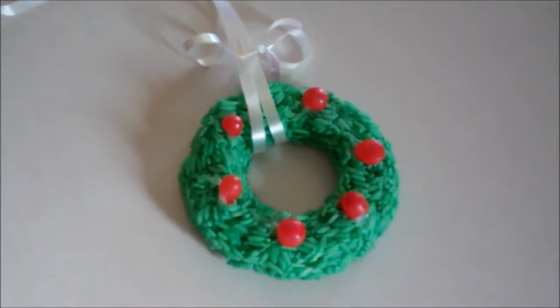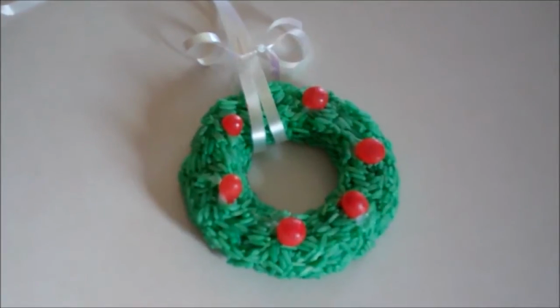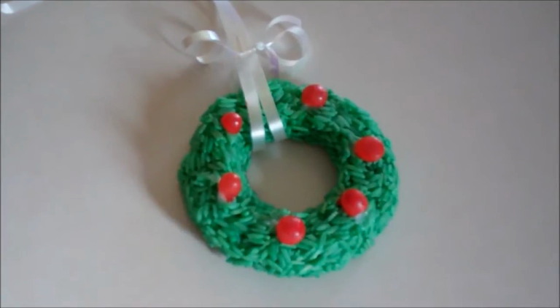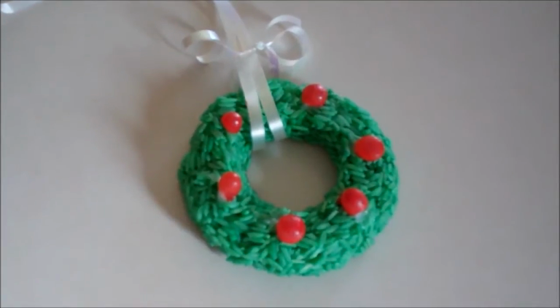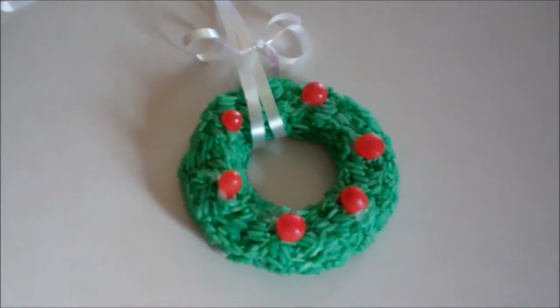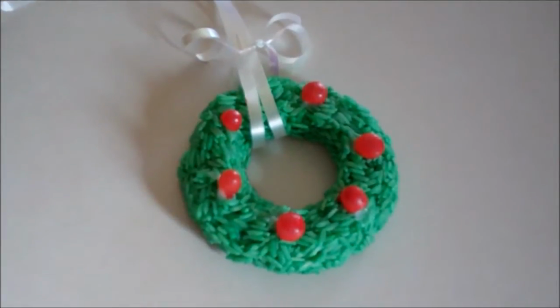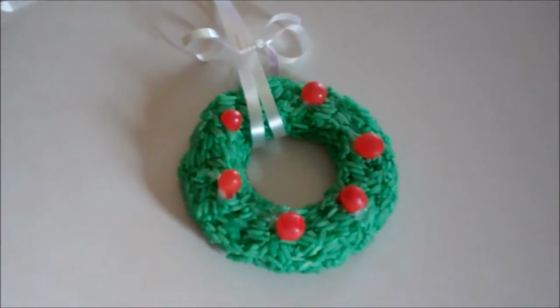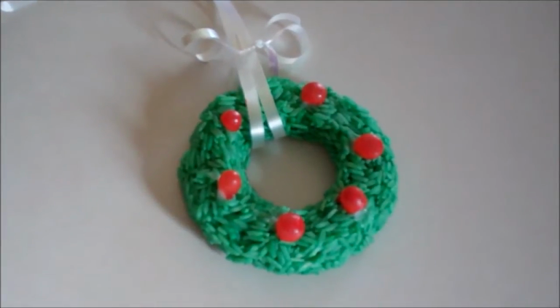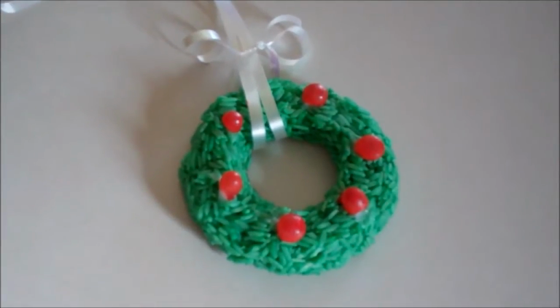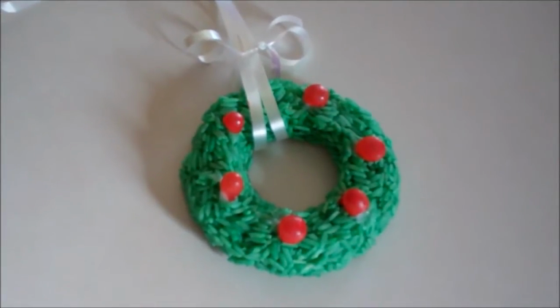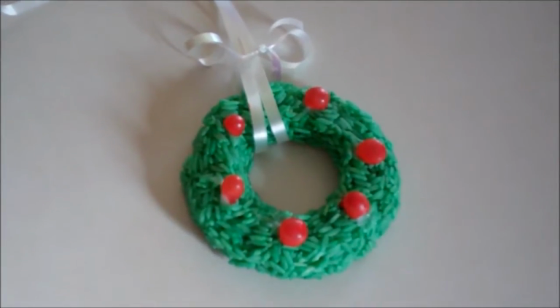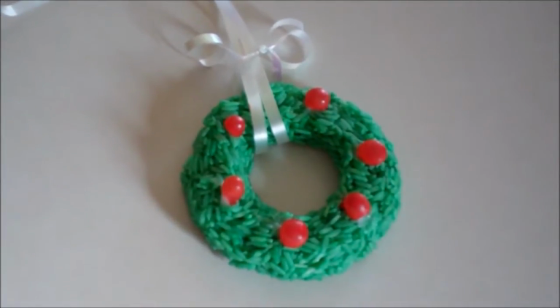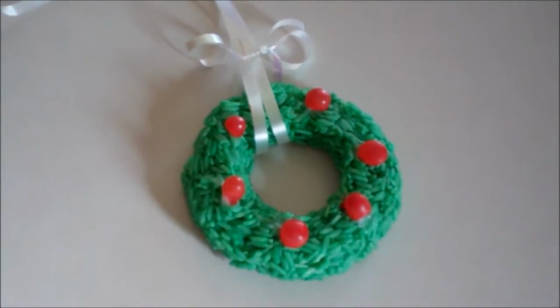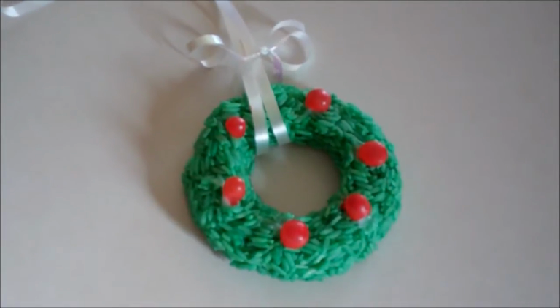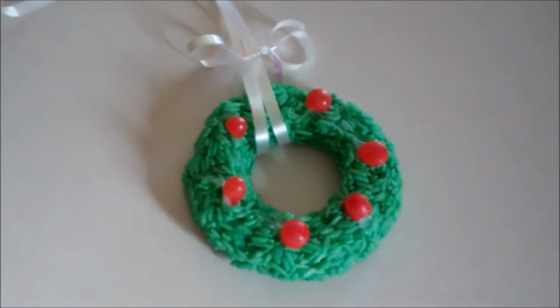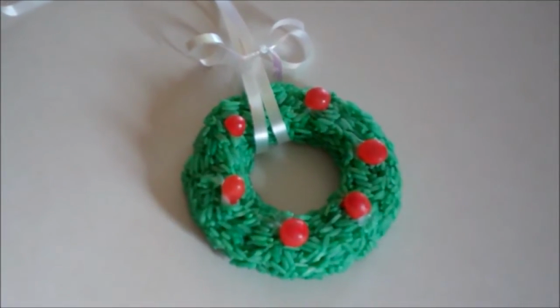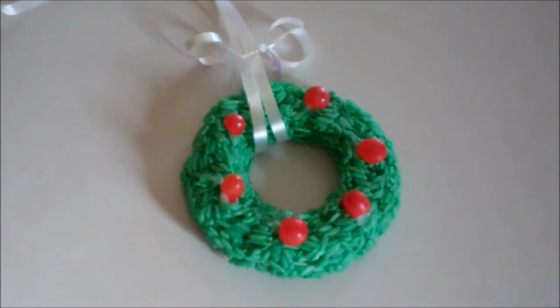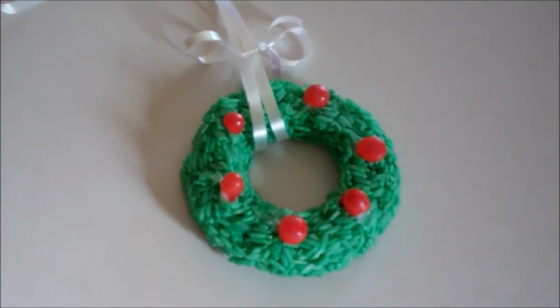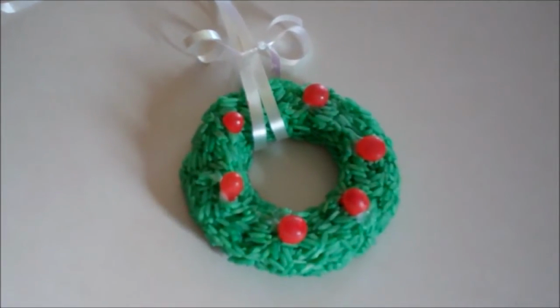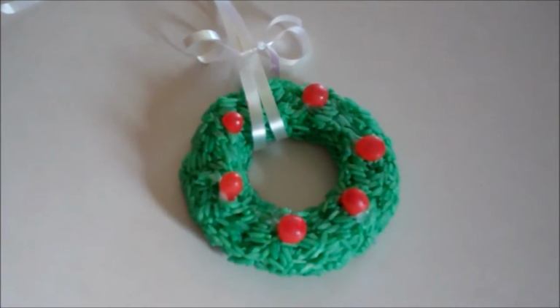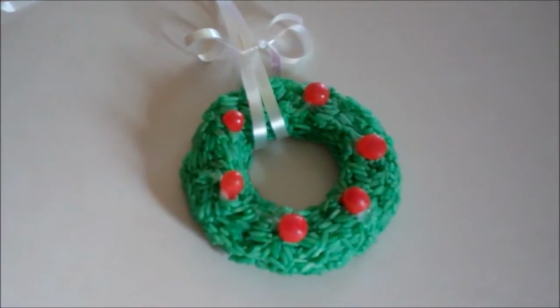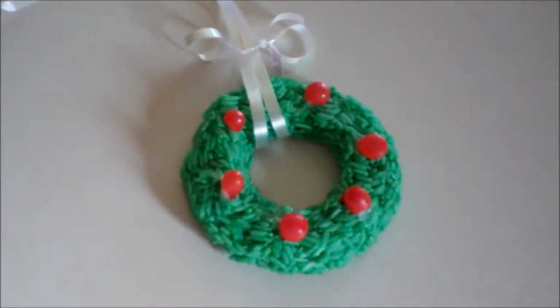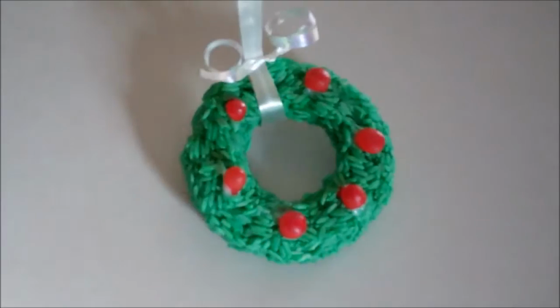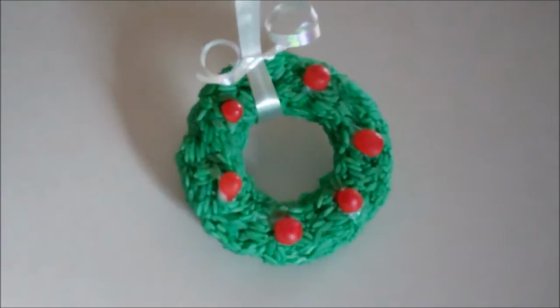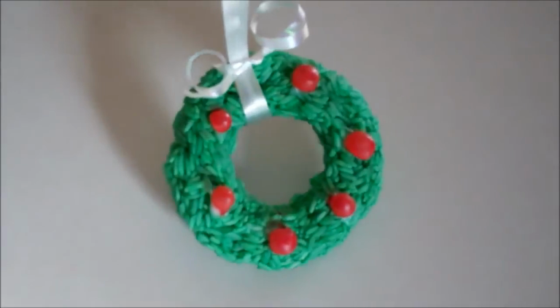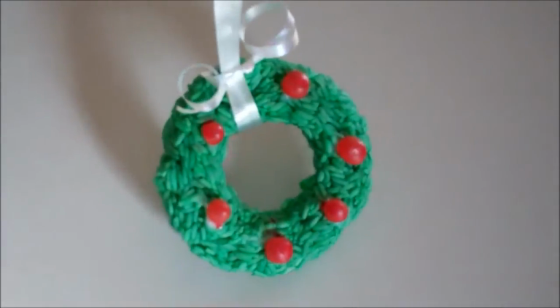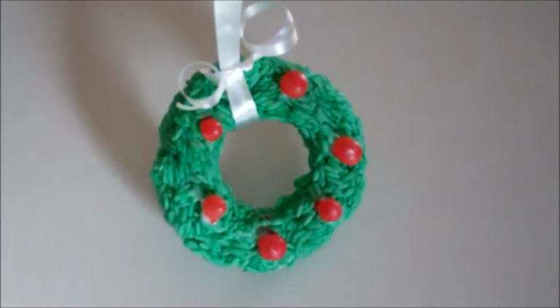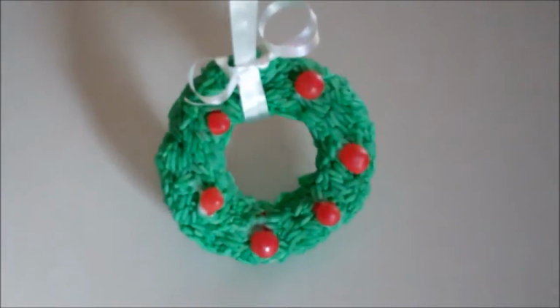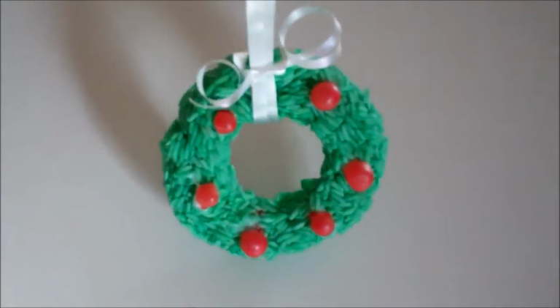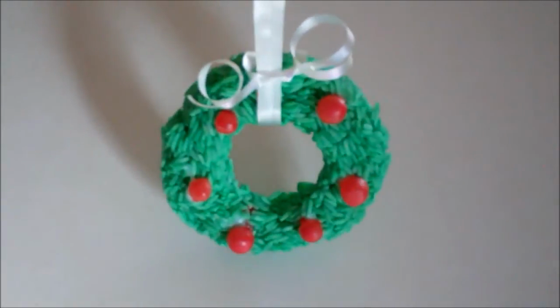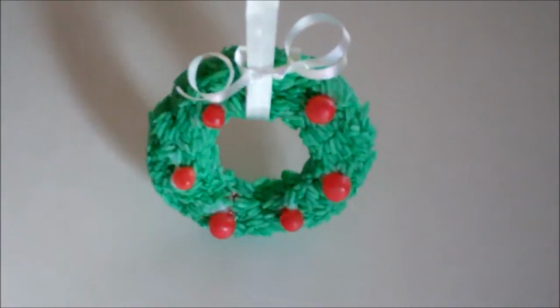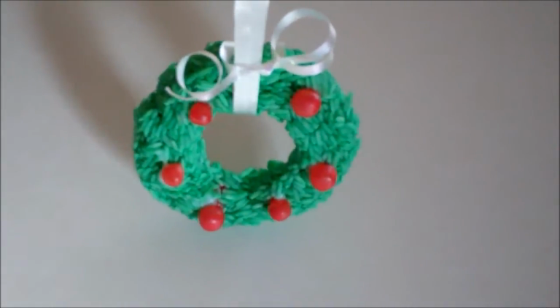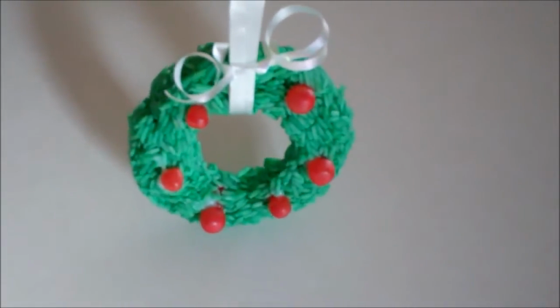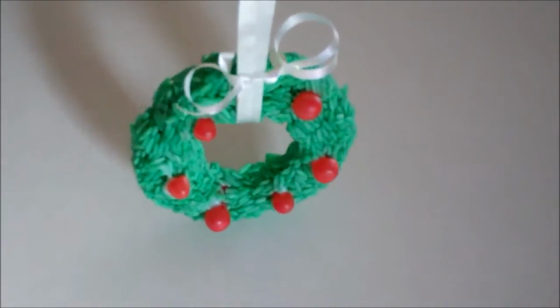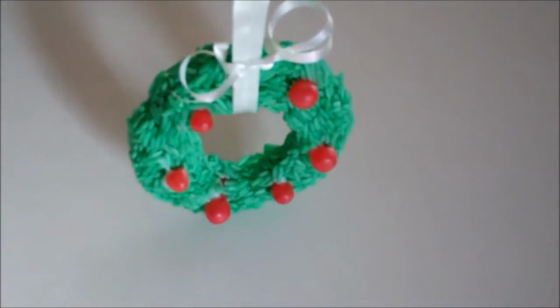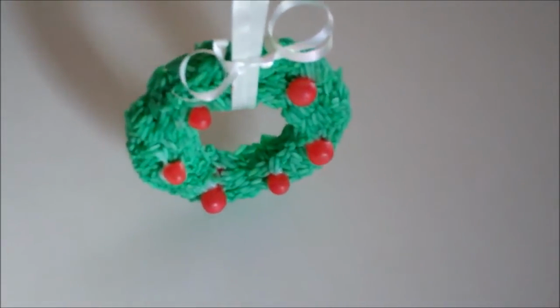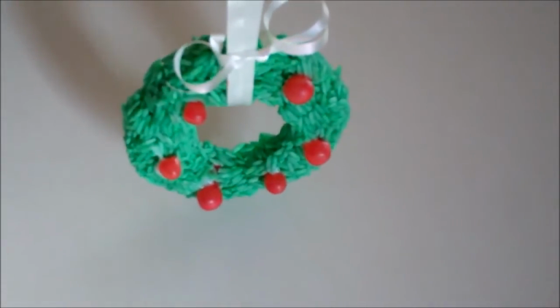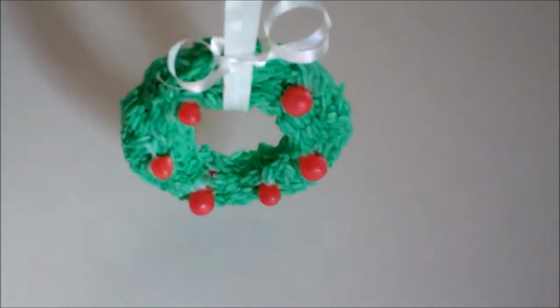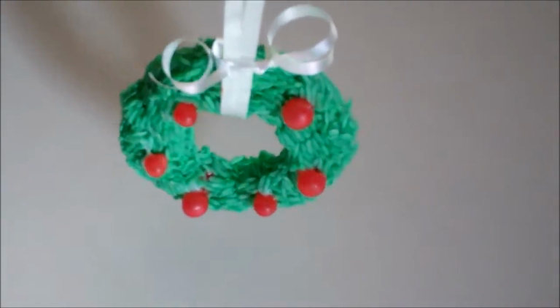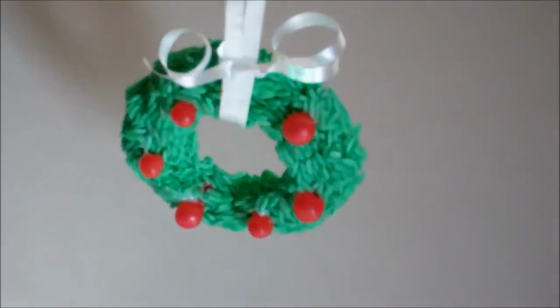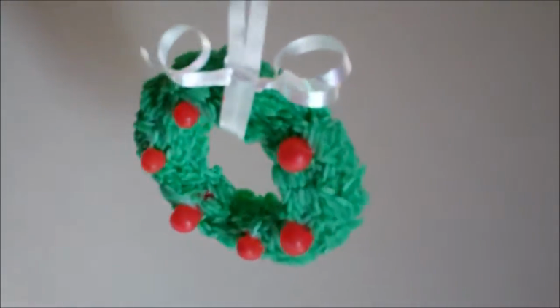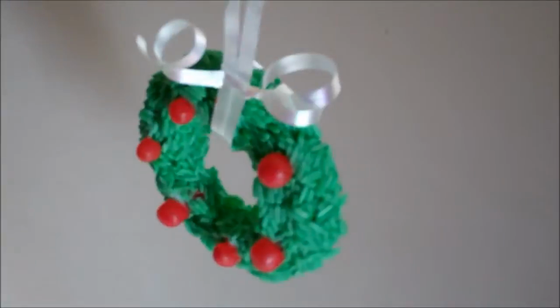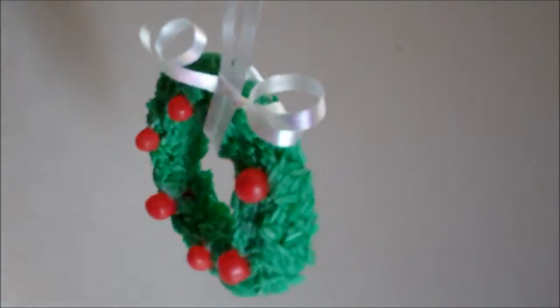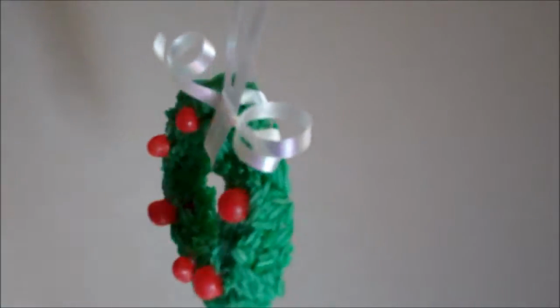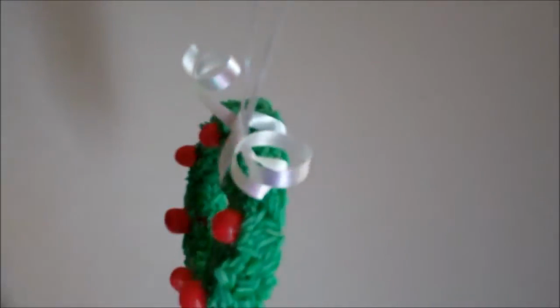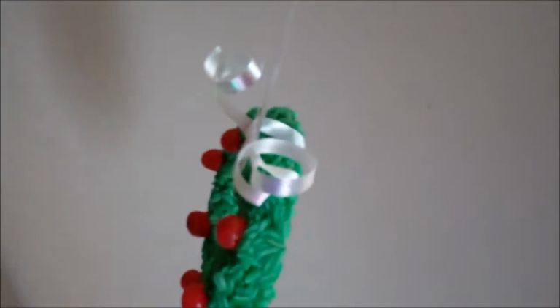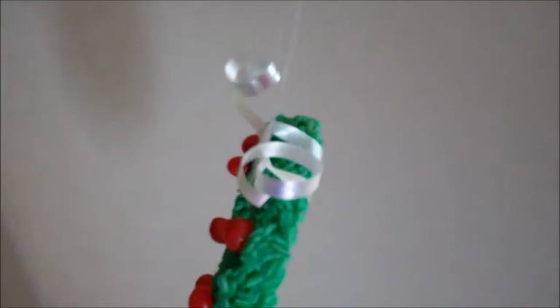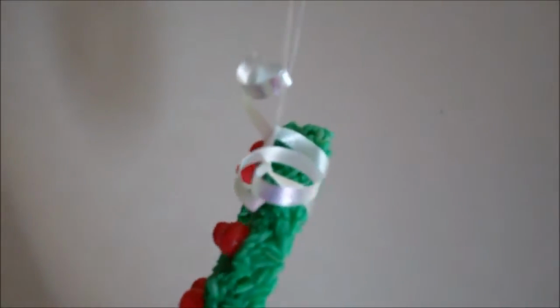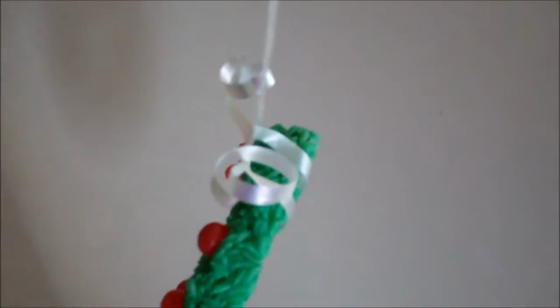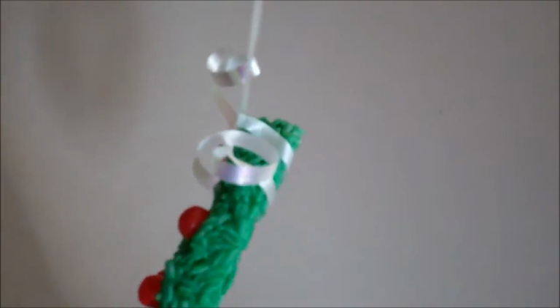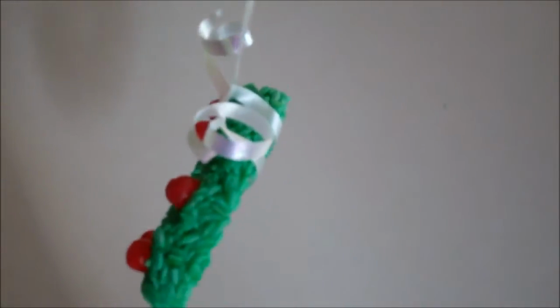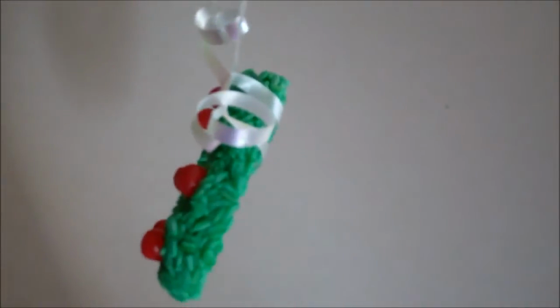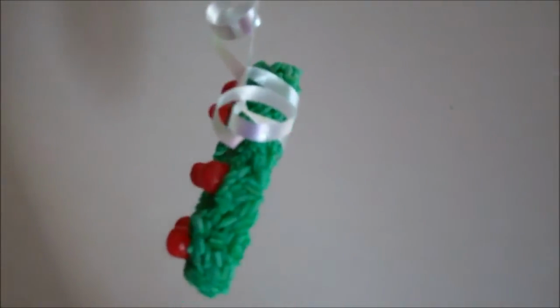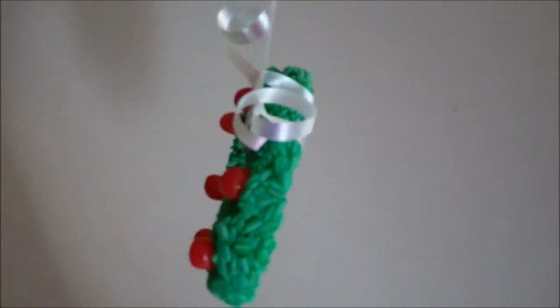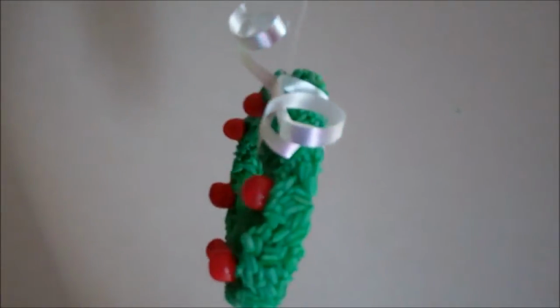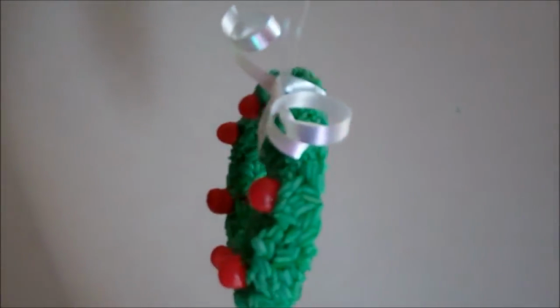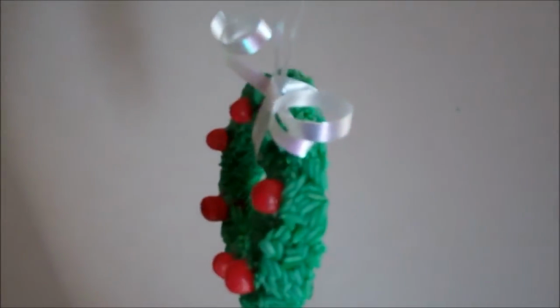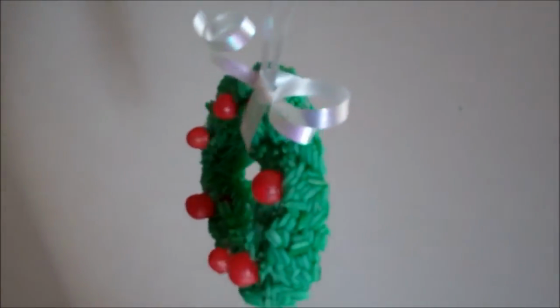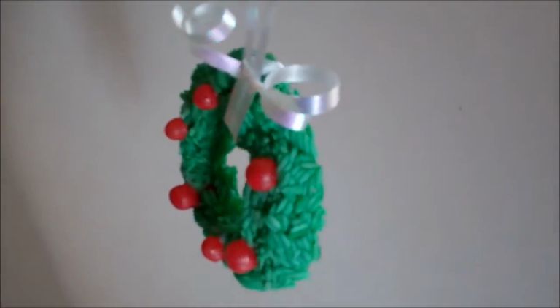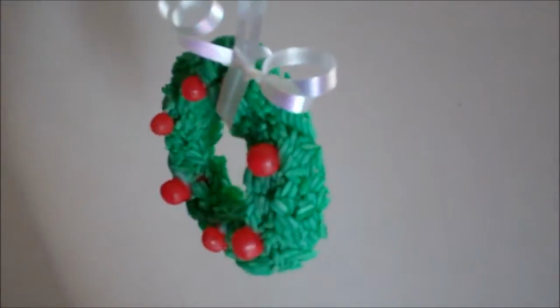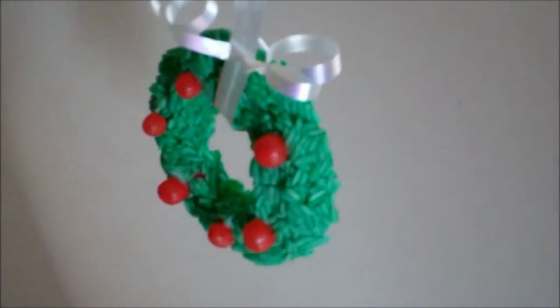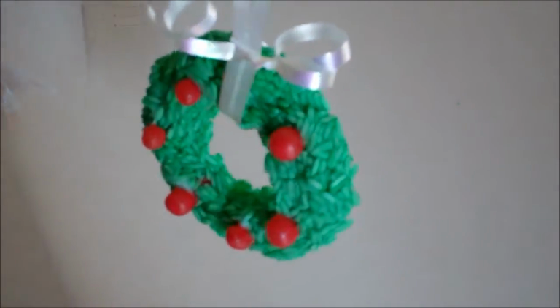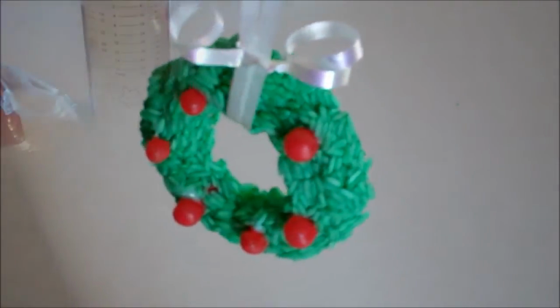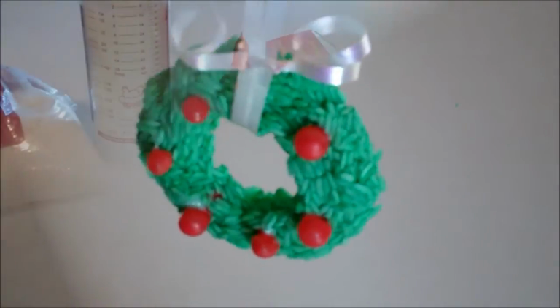Today I'm making these Darling Wreath Ornaments and they're very simple to make. If you'd like to just watch, I will show you how to make them.